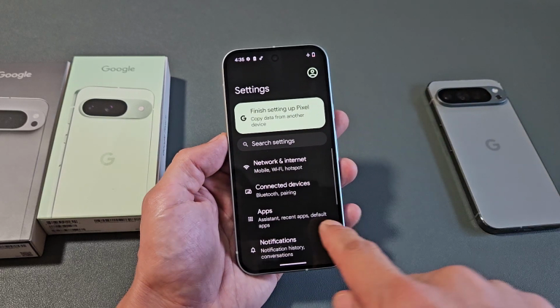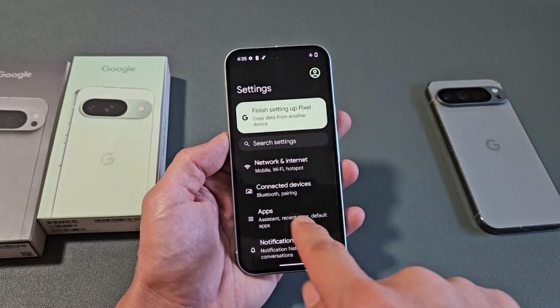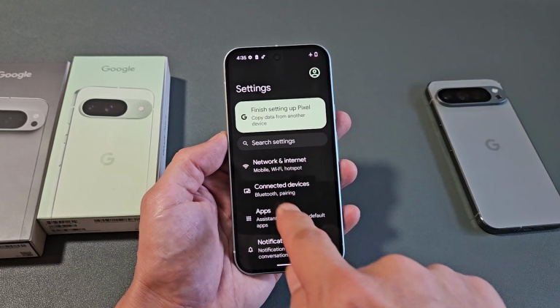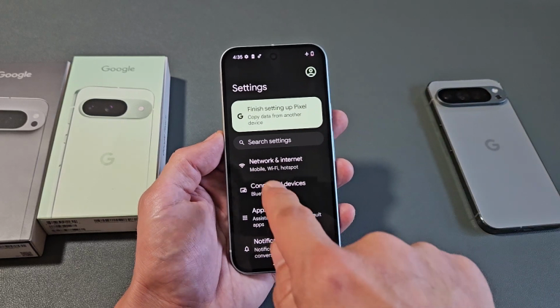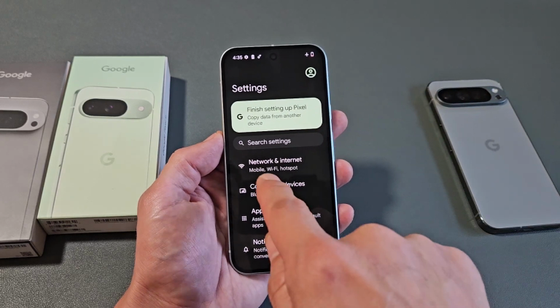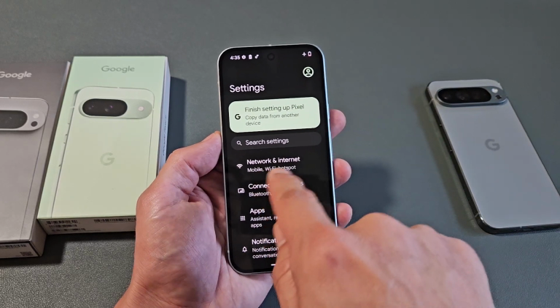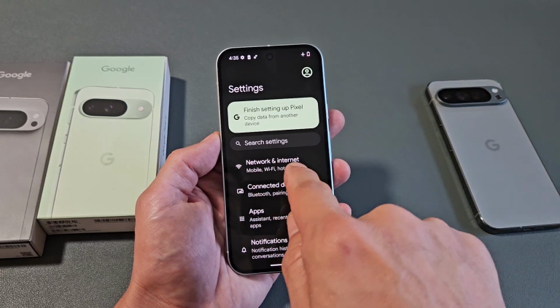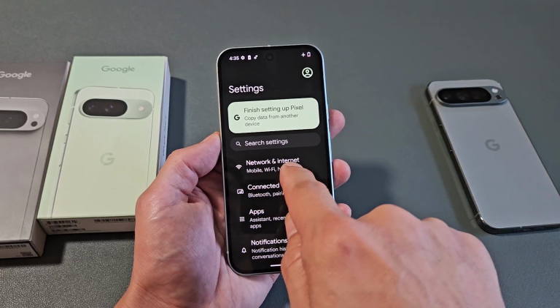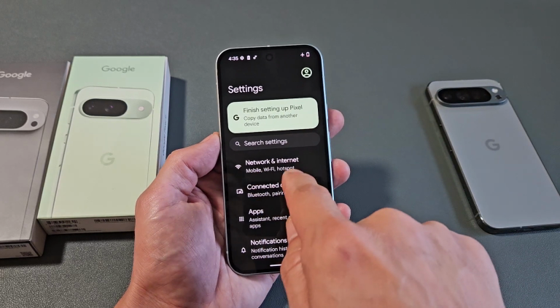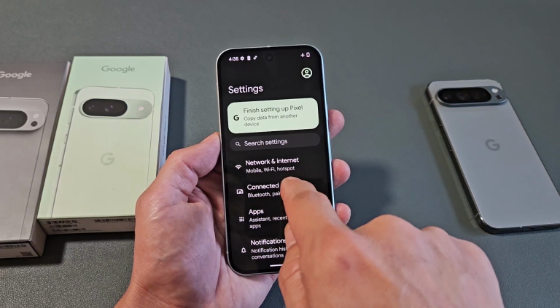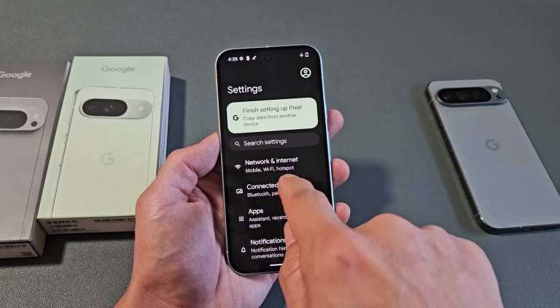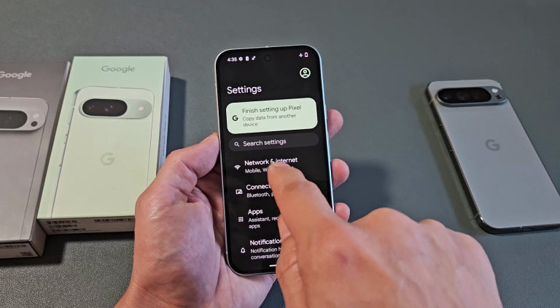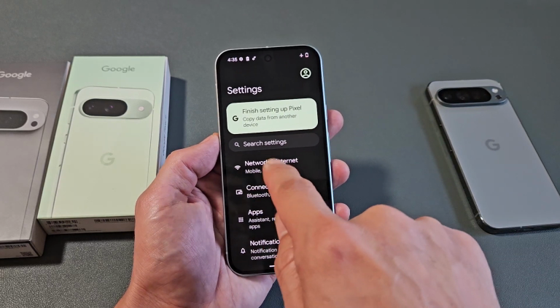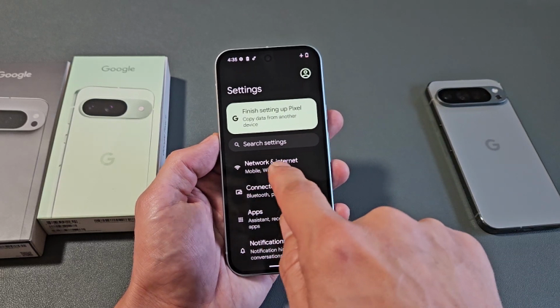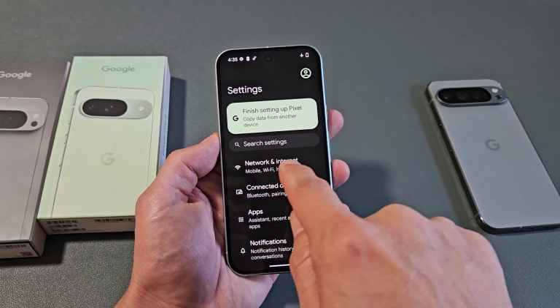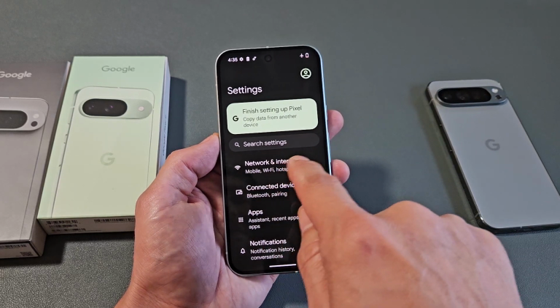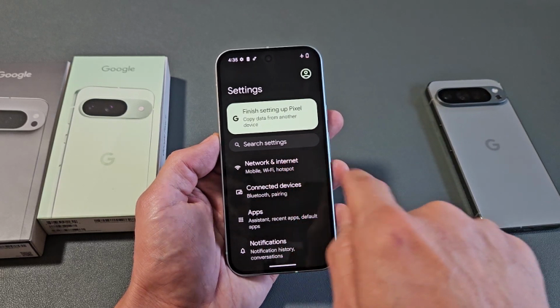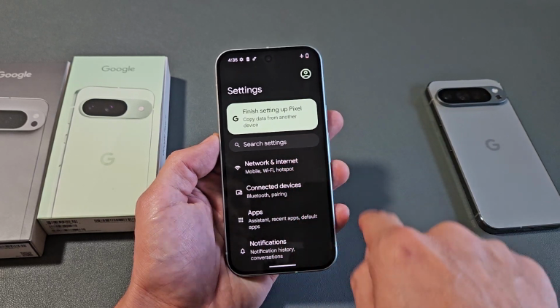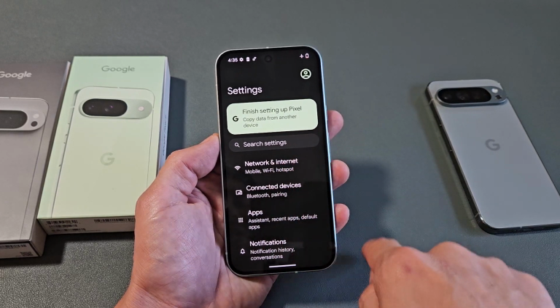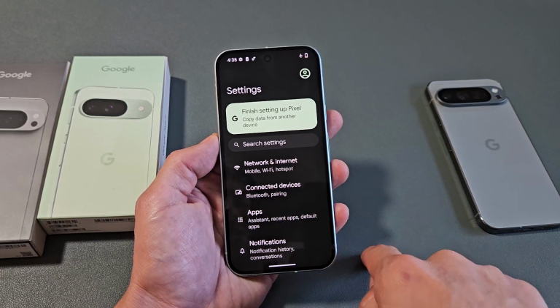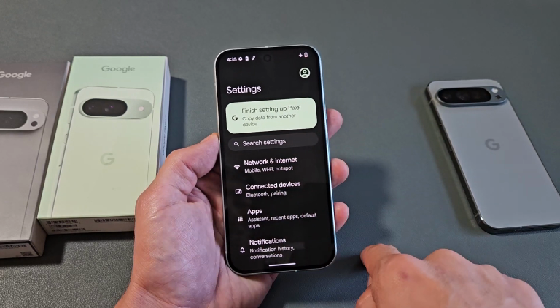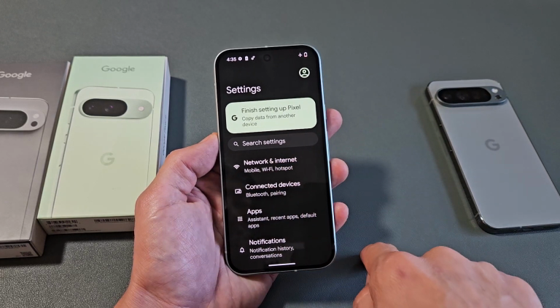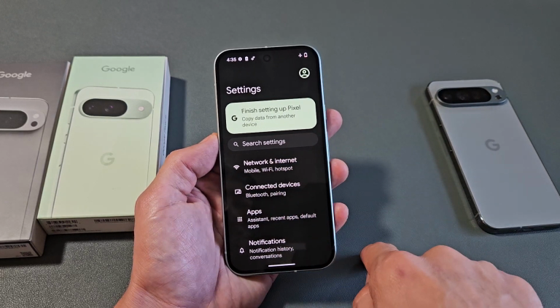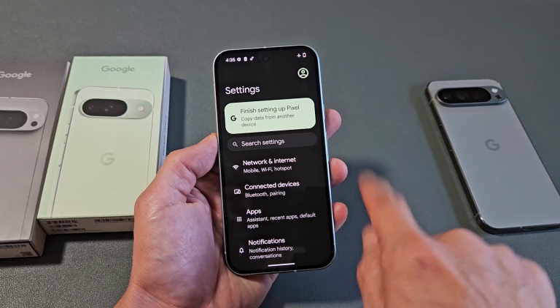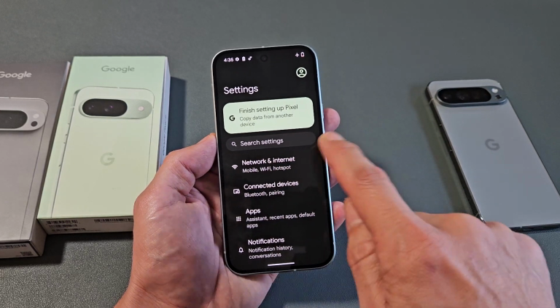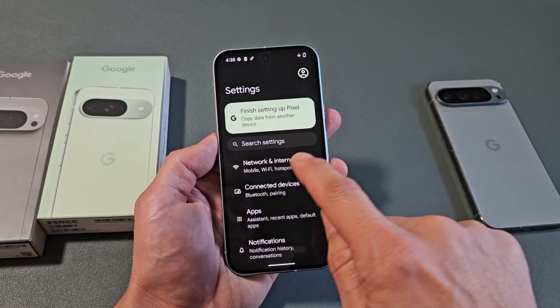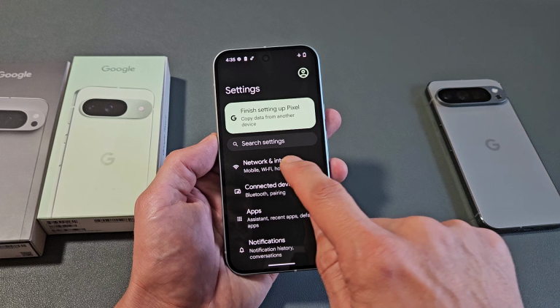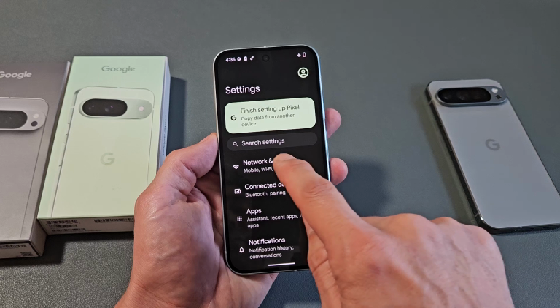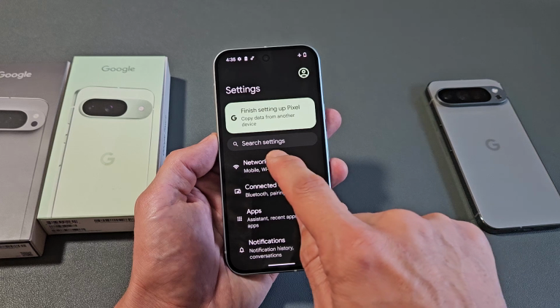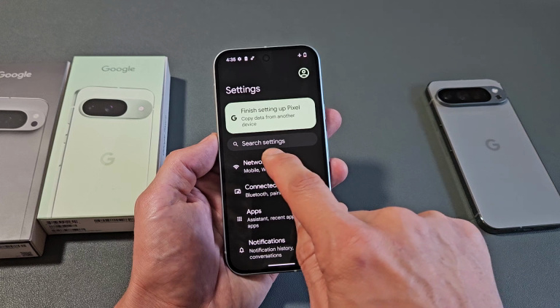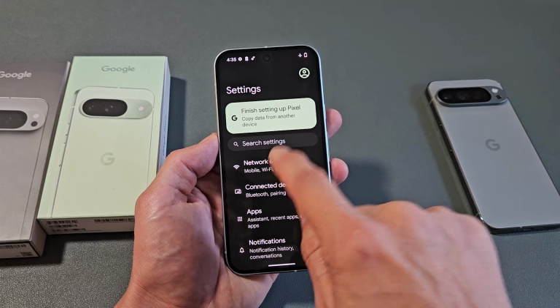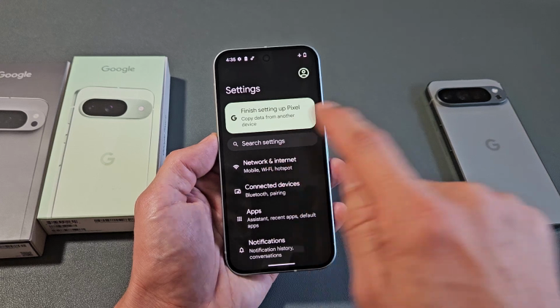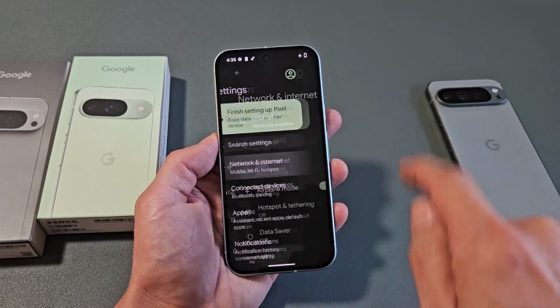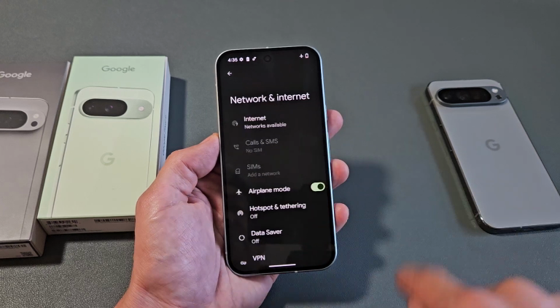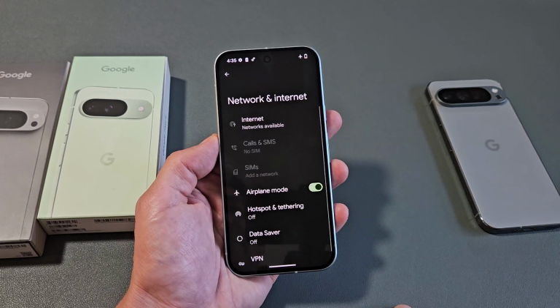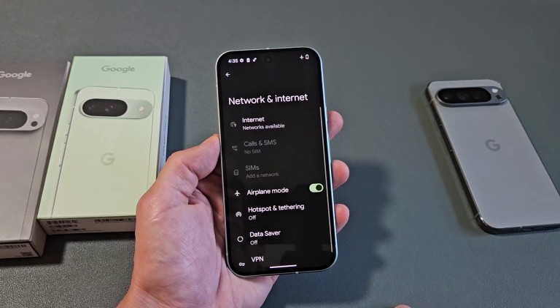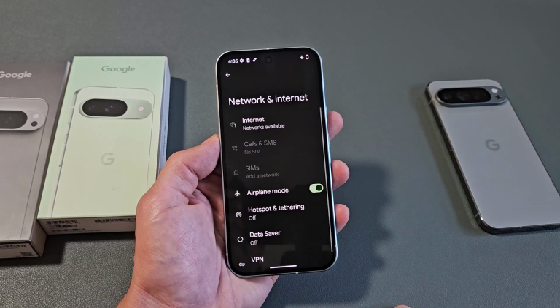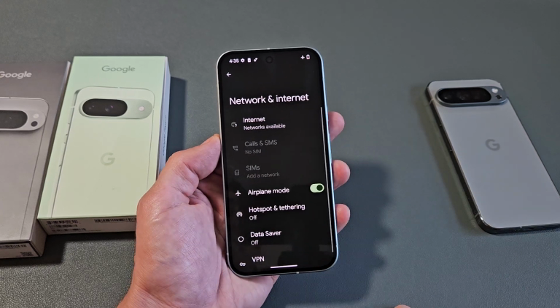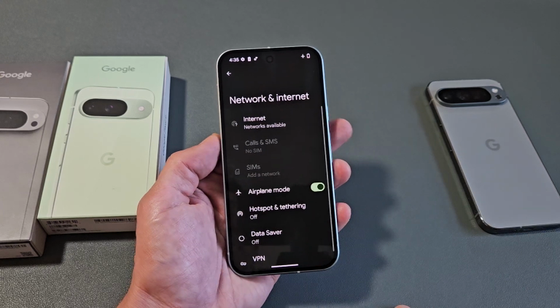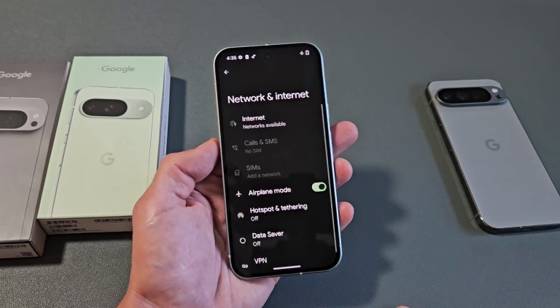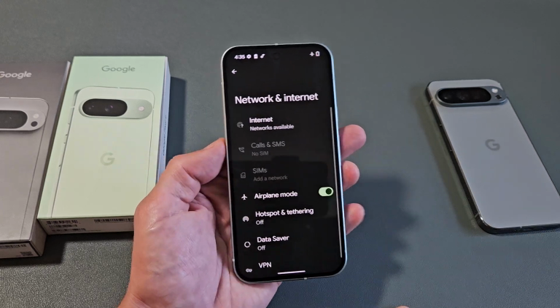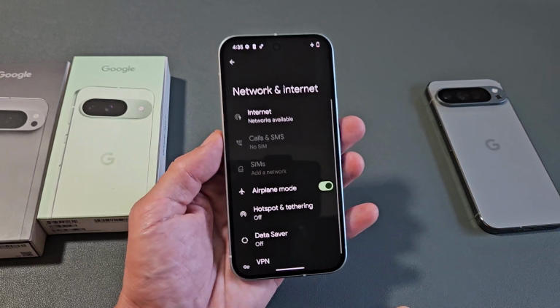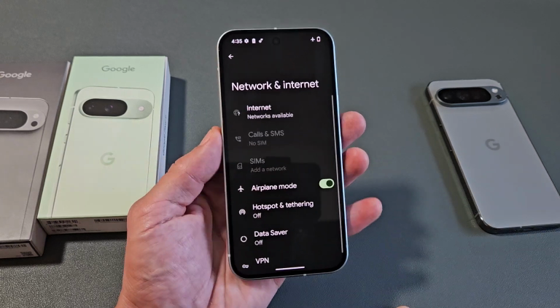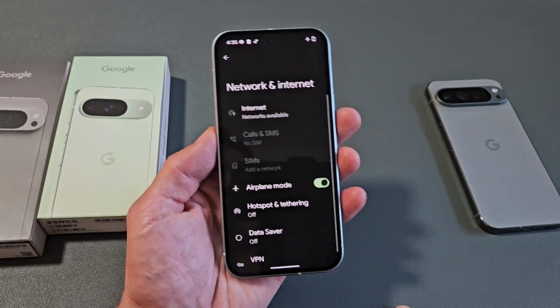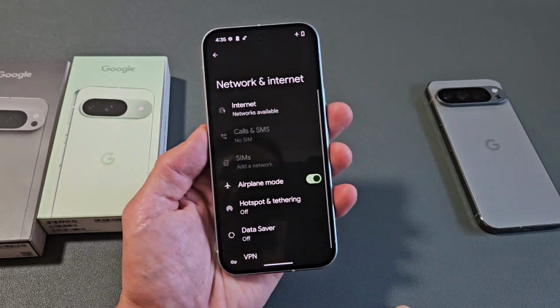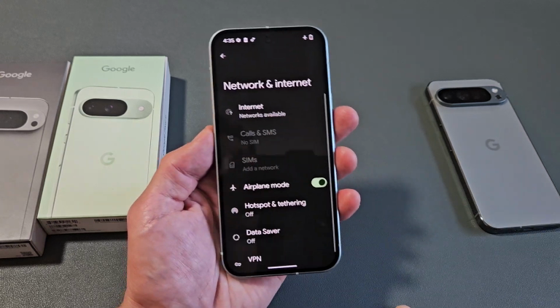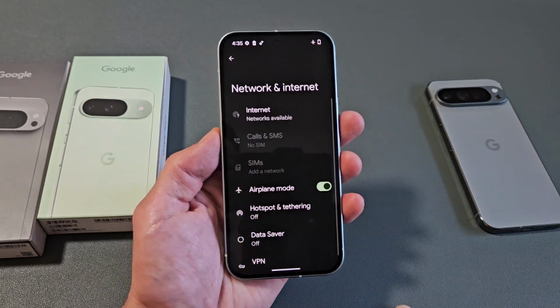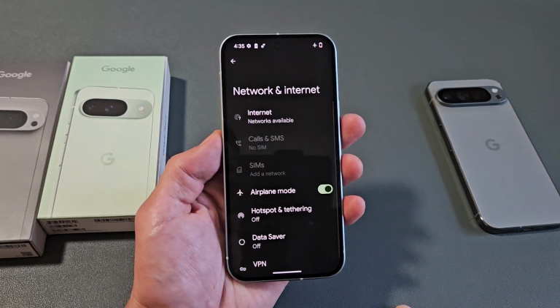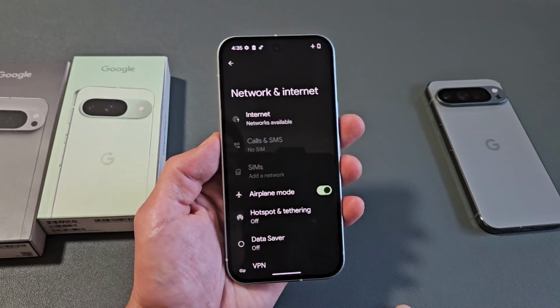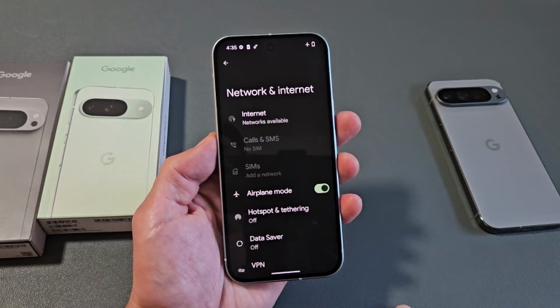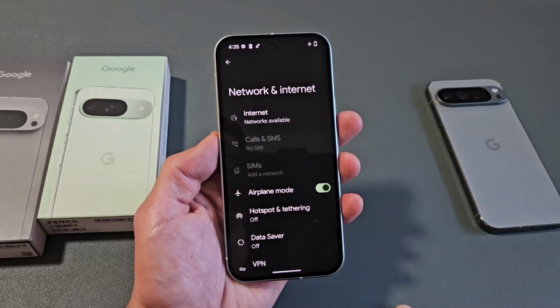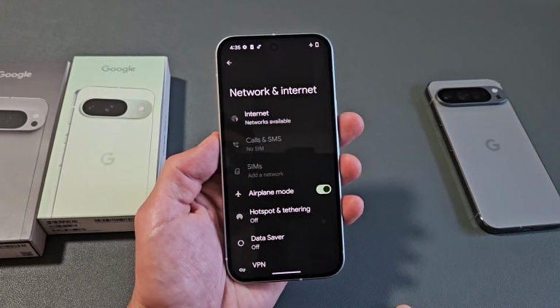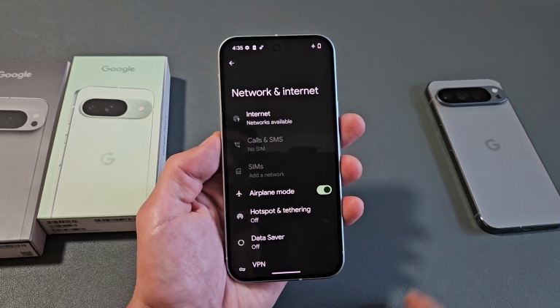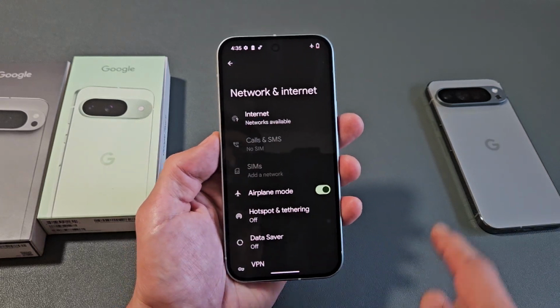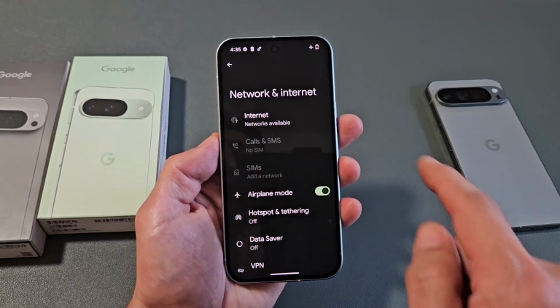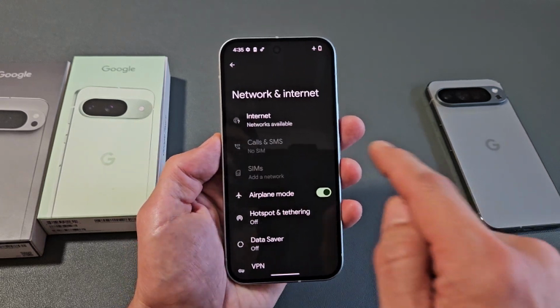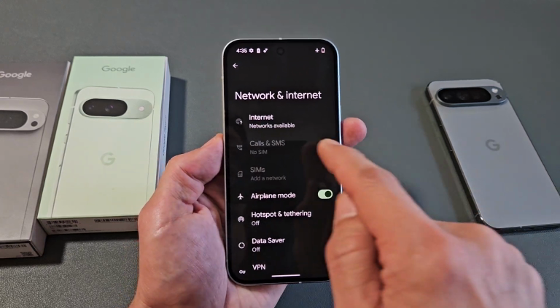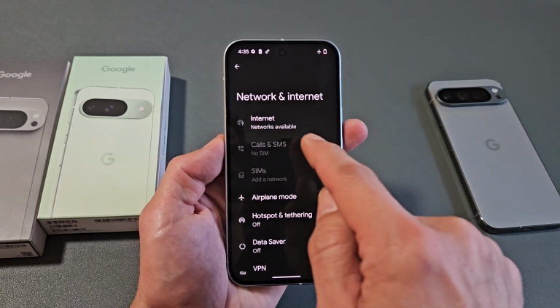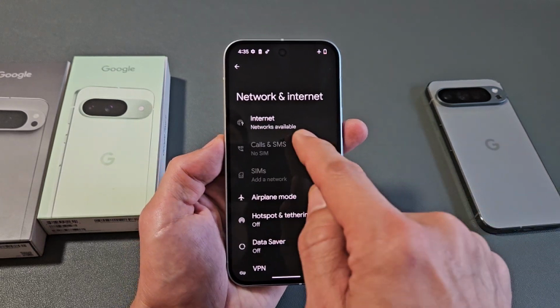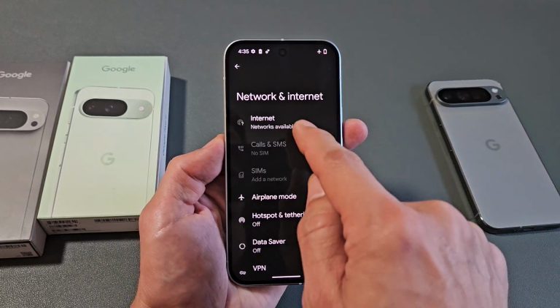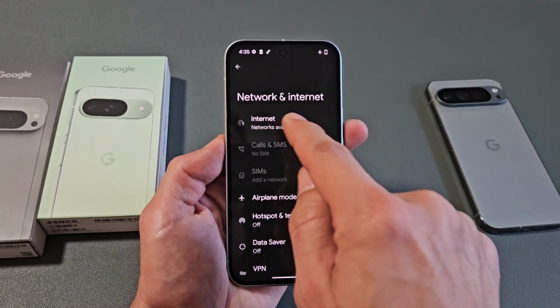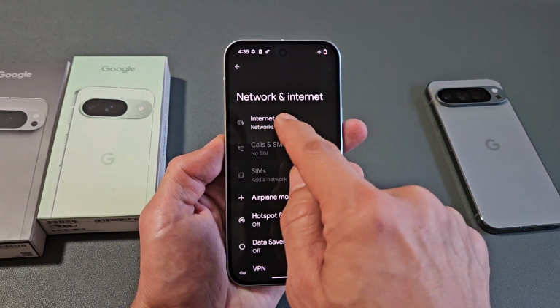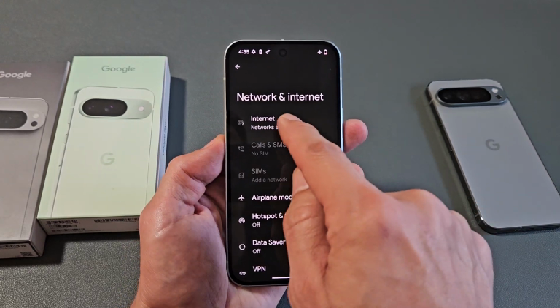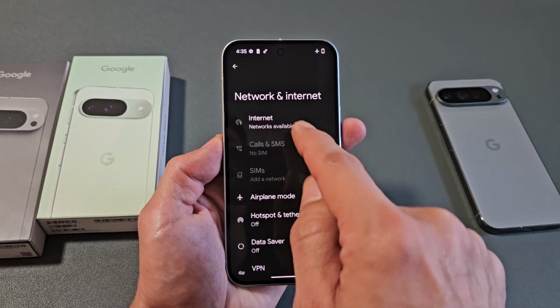The first option right here says Network and Internet, so we're going to tap on that. And now you want to tap on Internet.